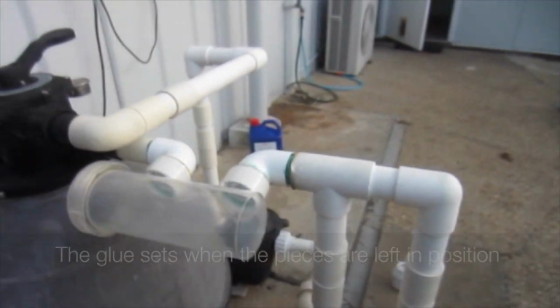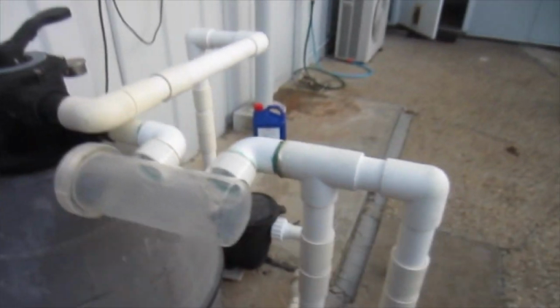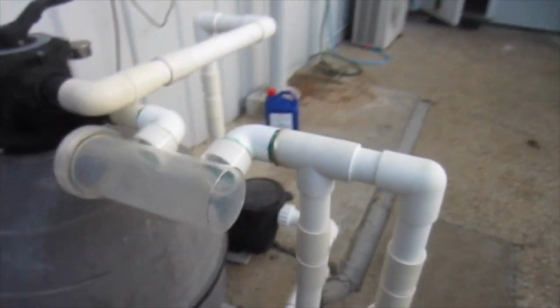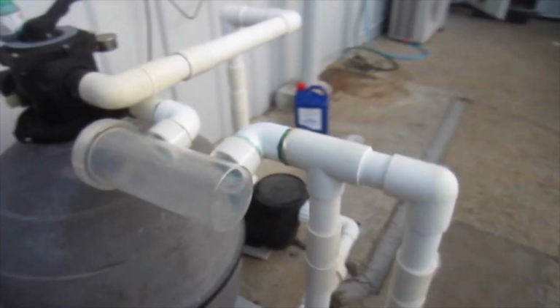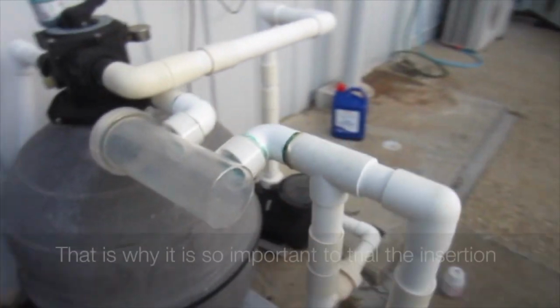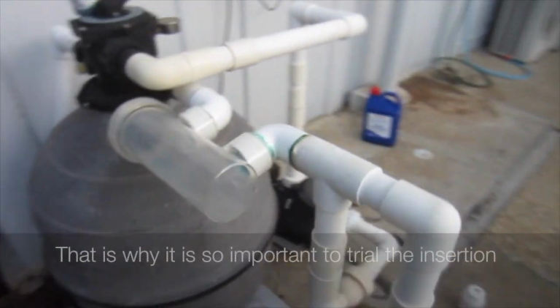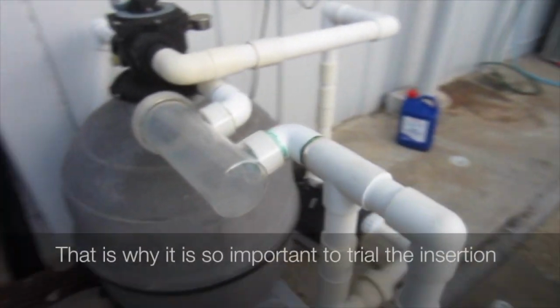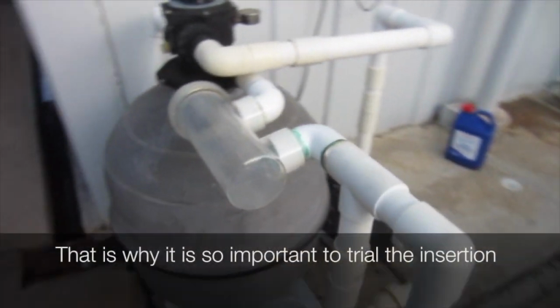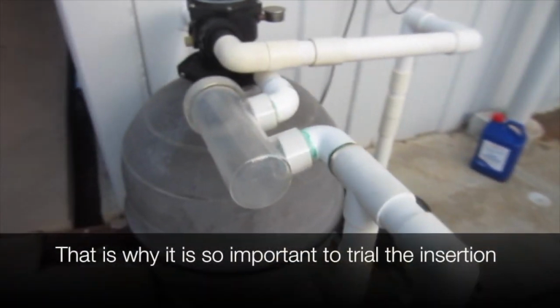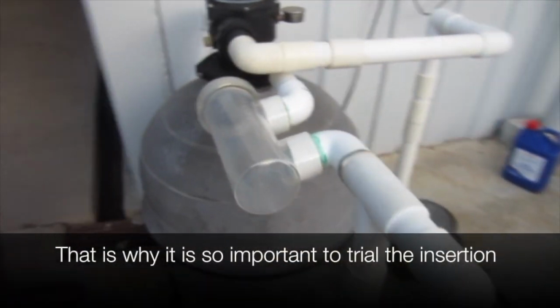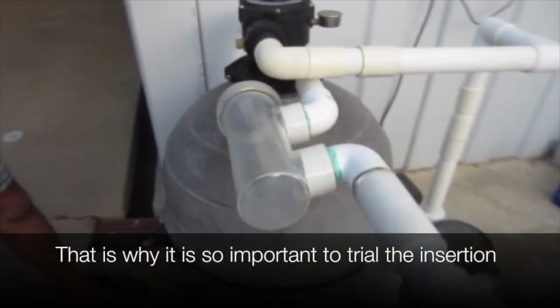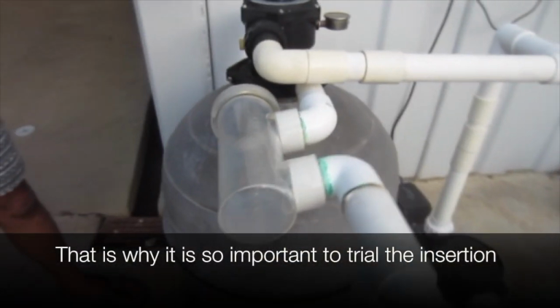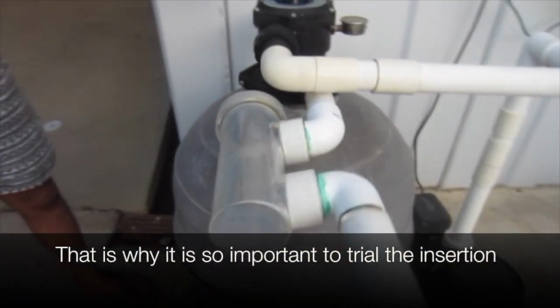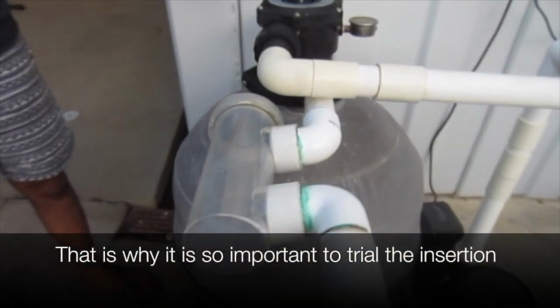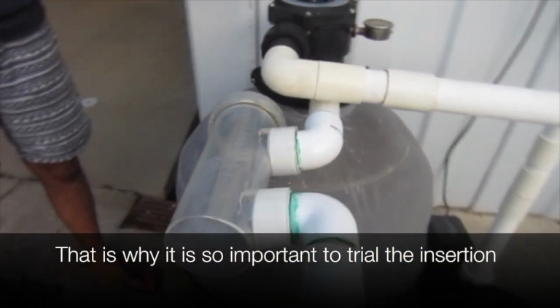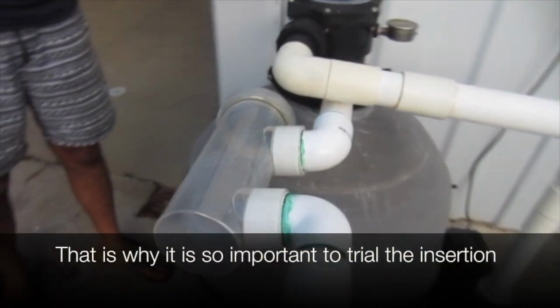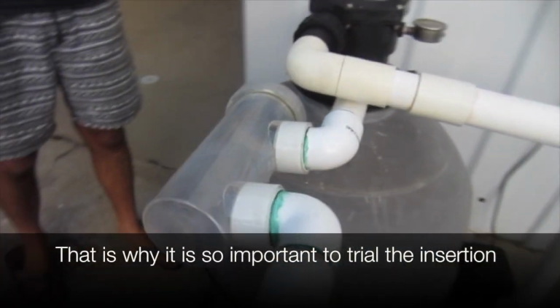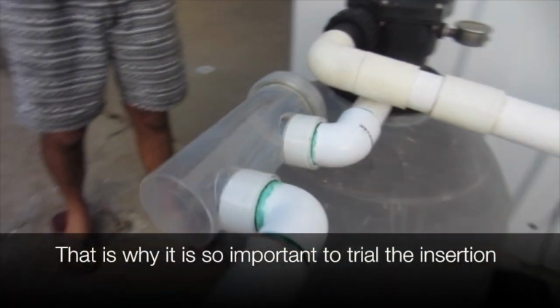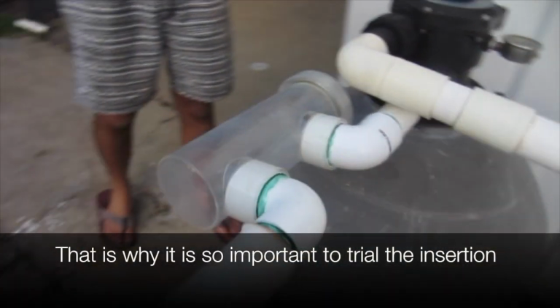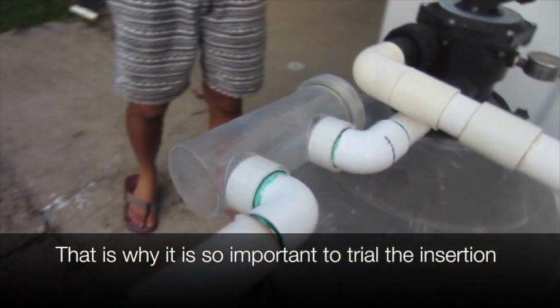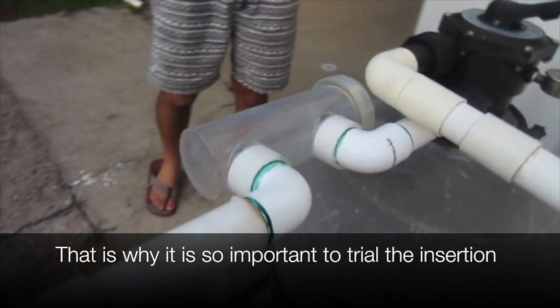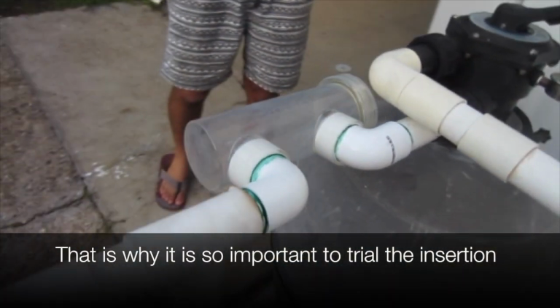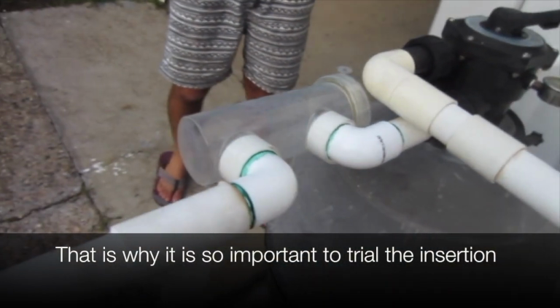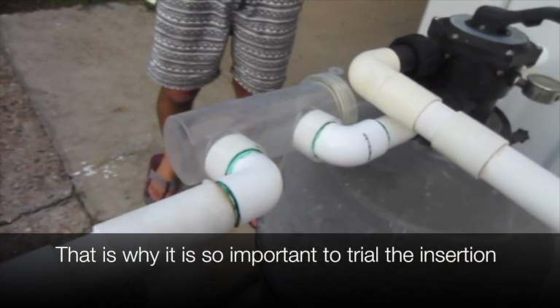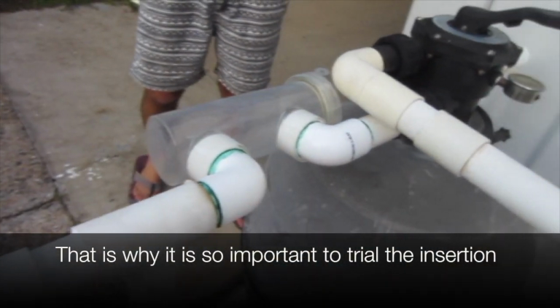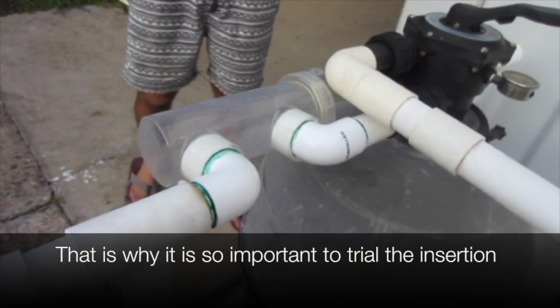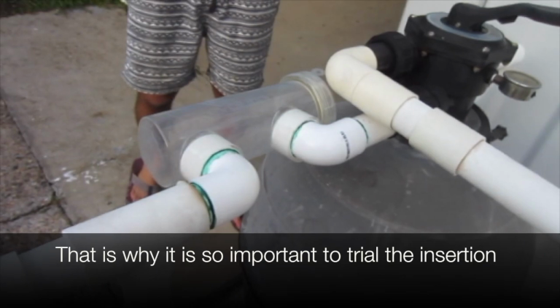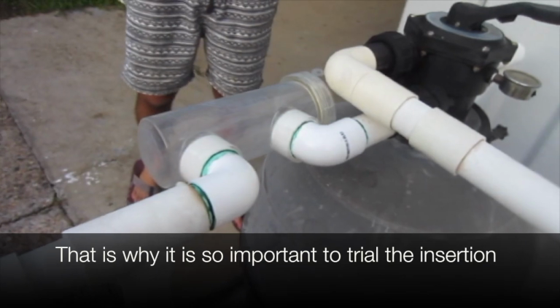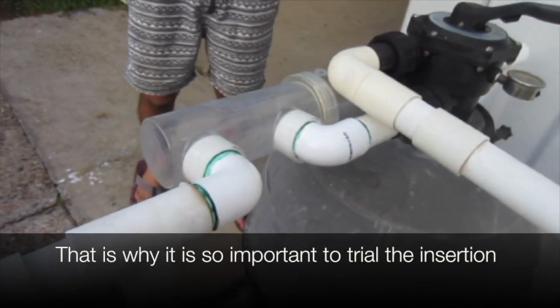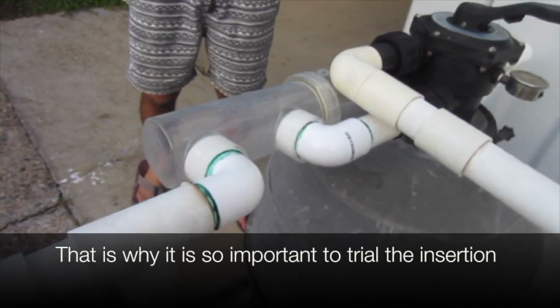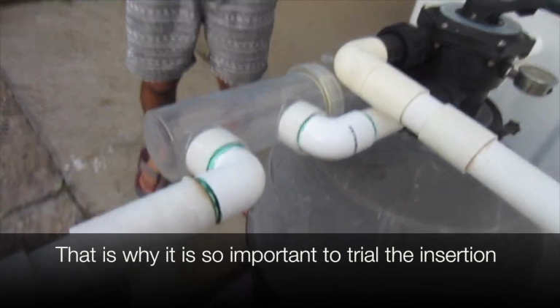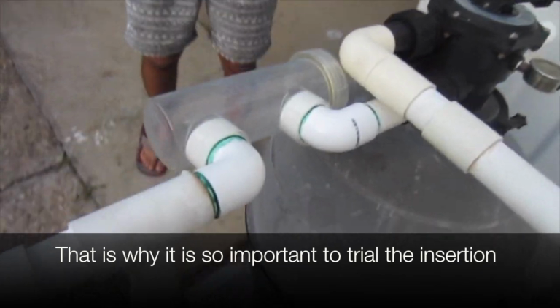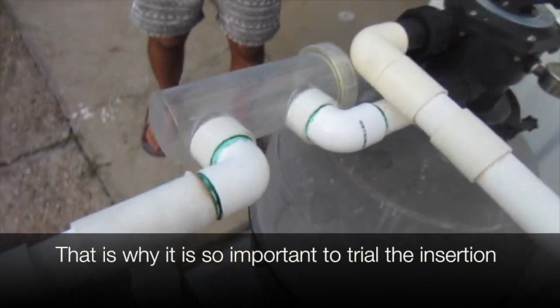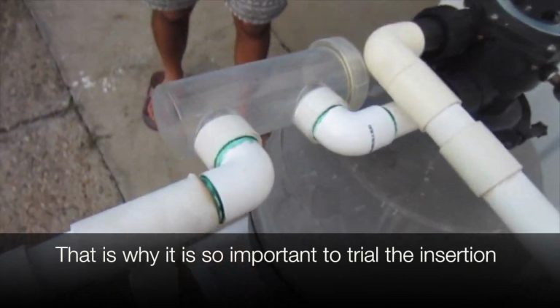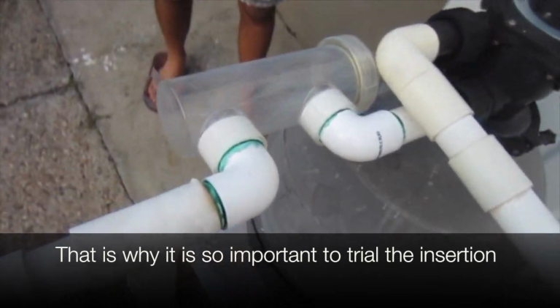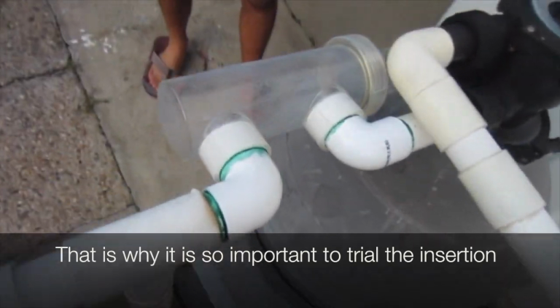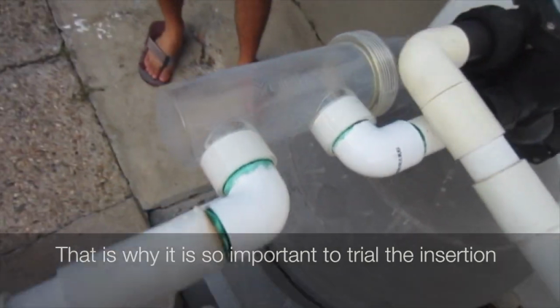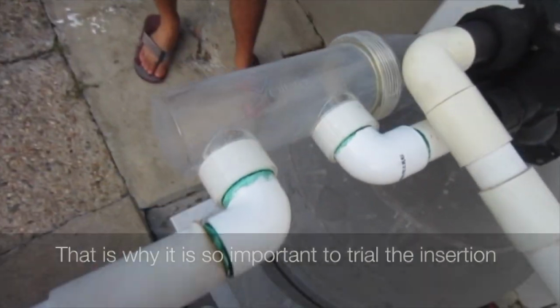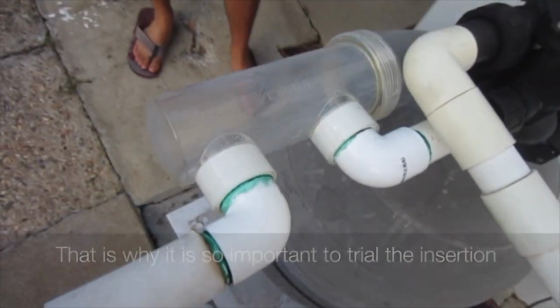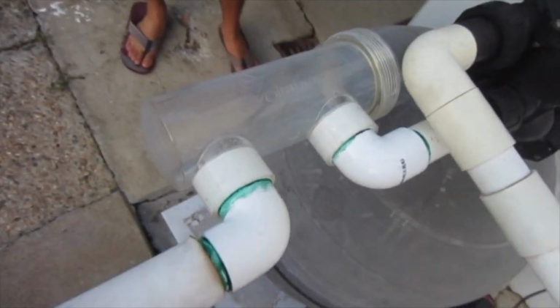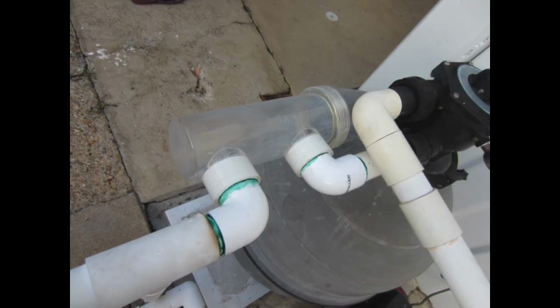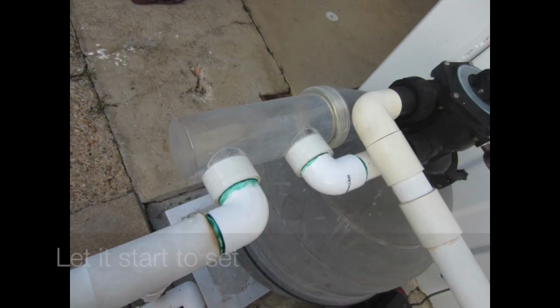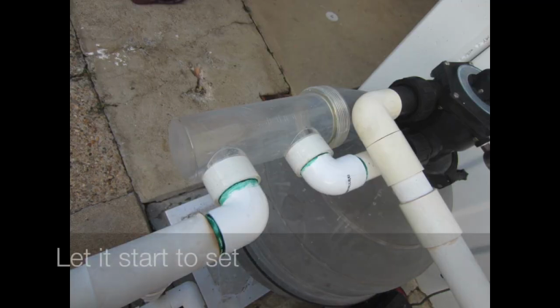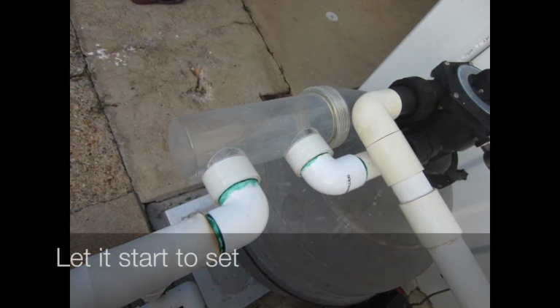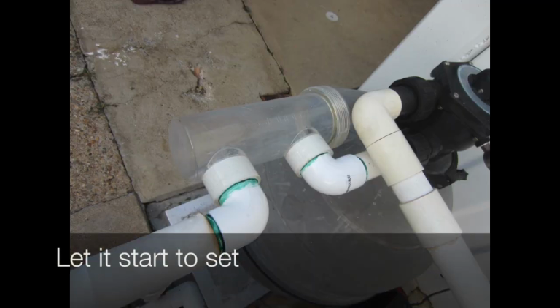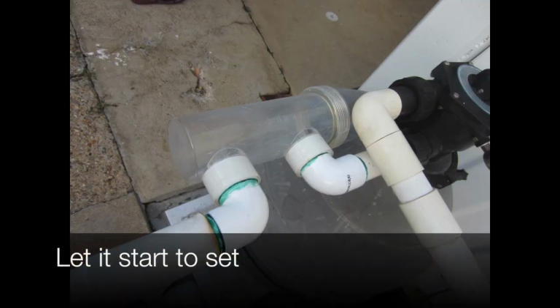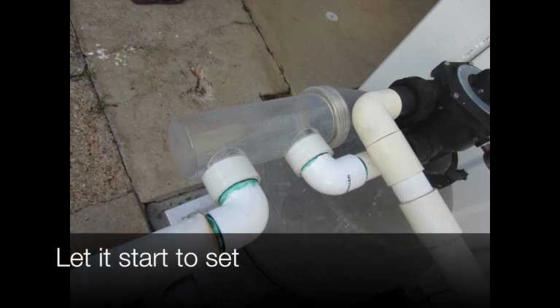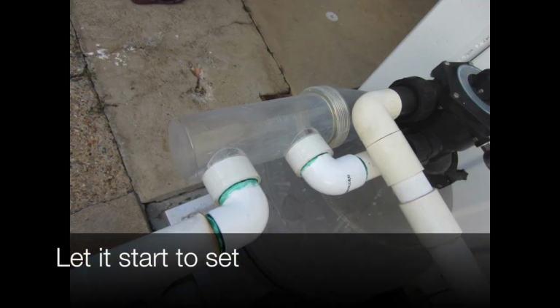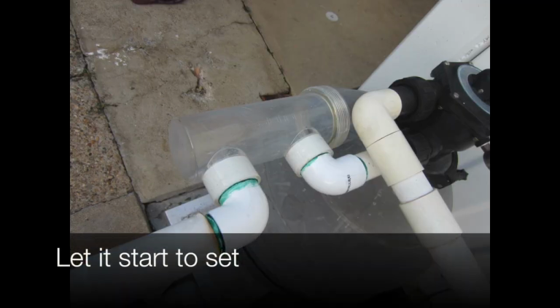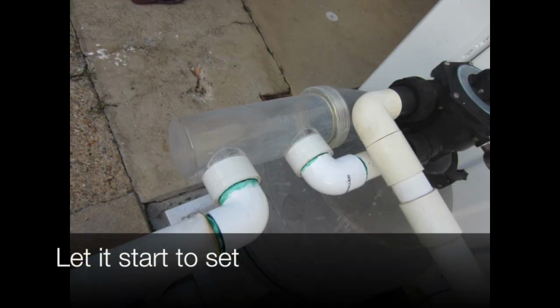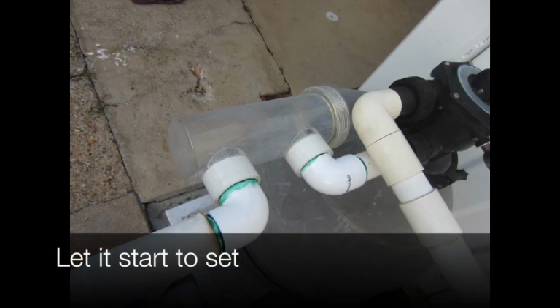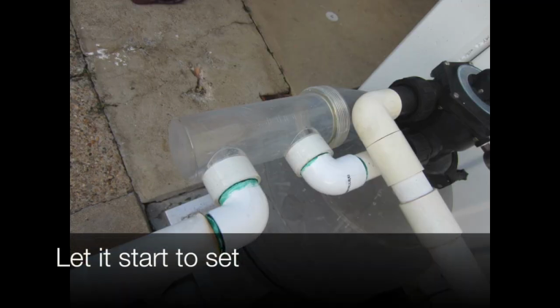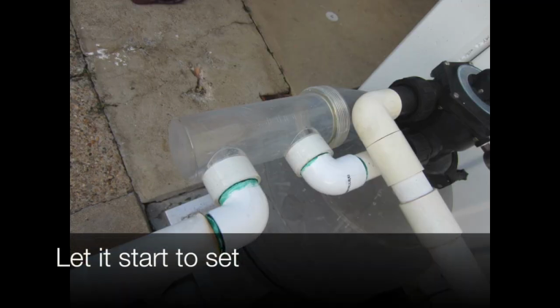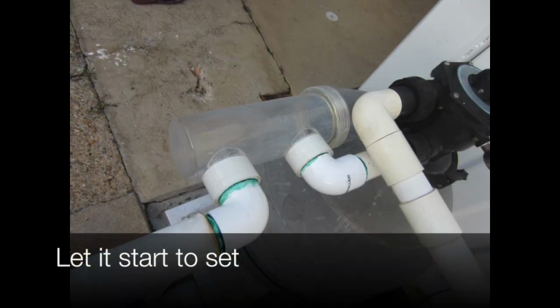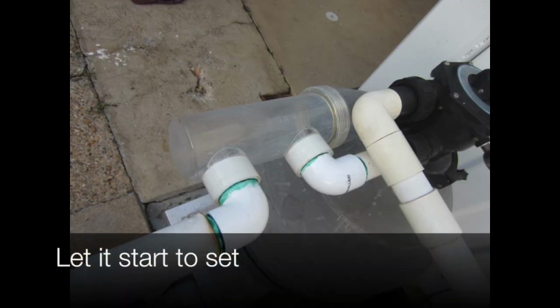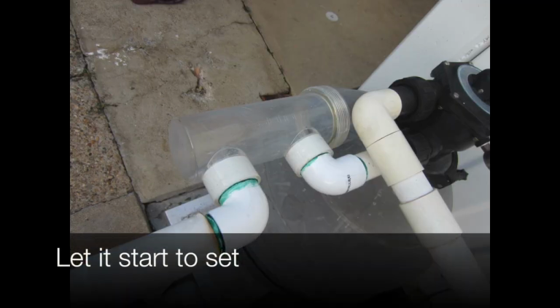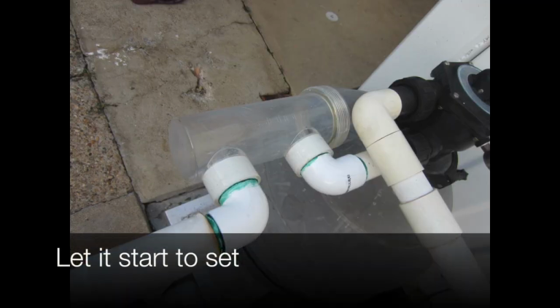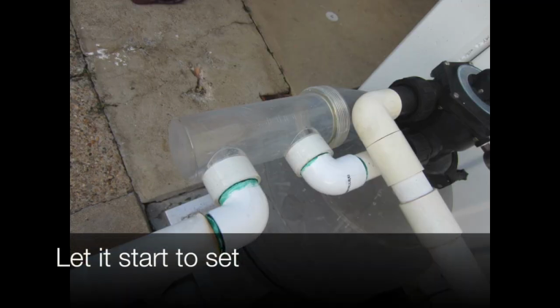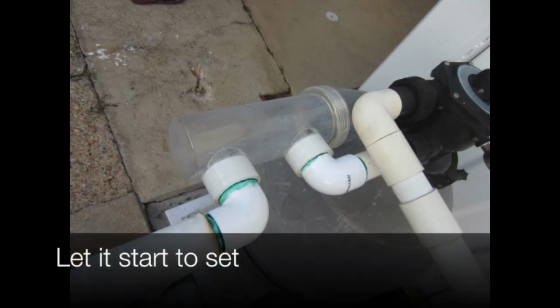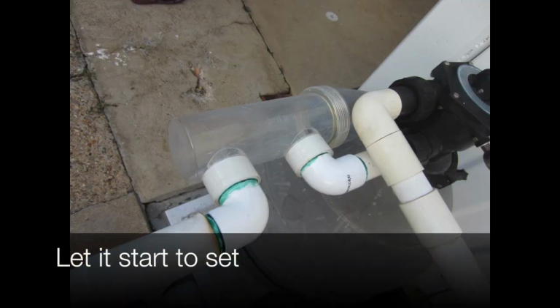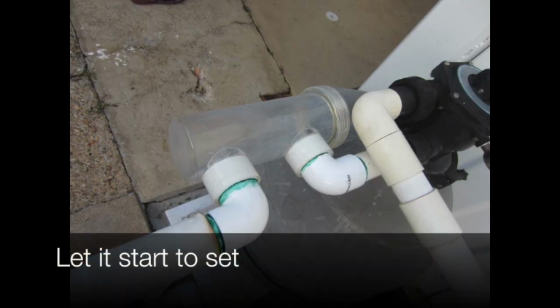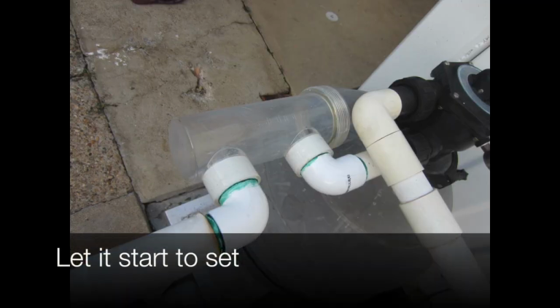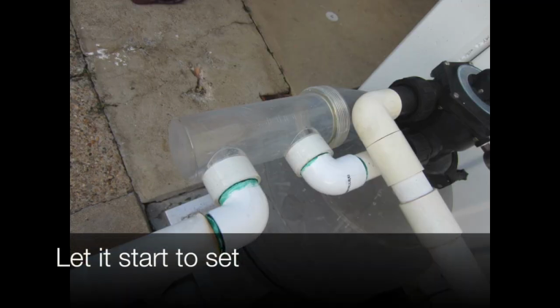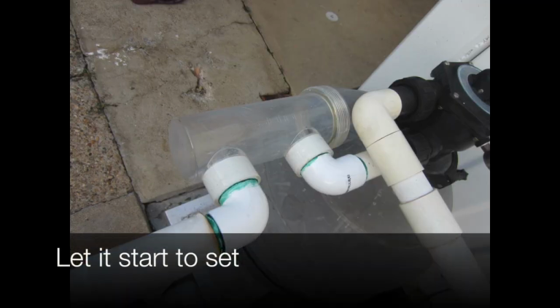You've got to be quick. That's why it's so important to trial the insertion. Let it start to set.